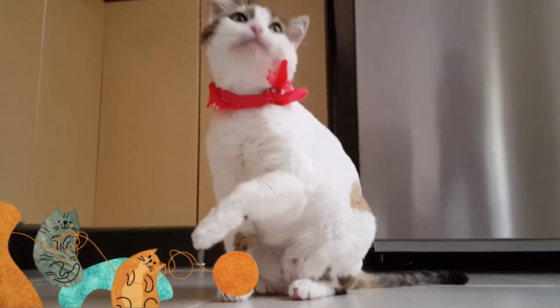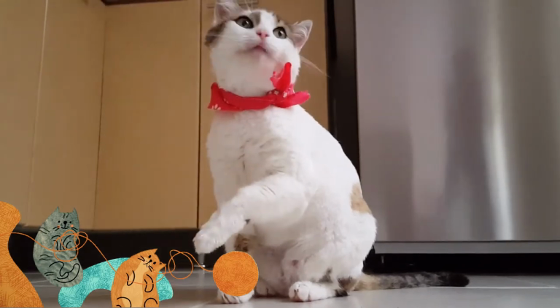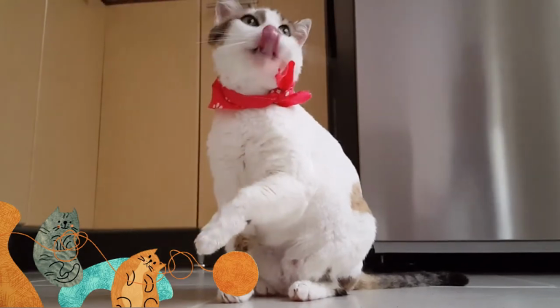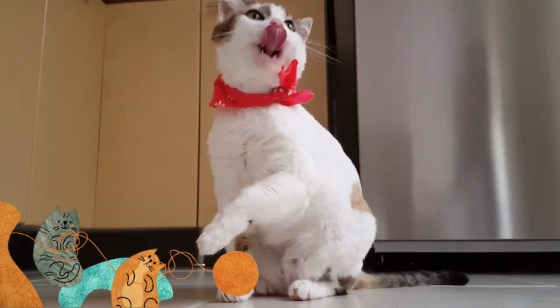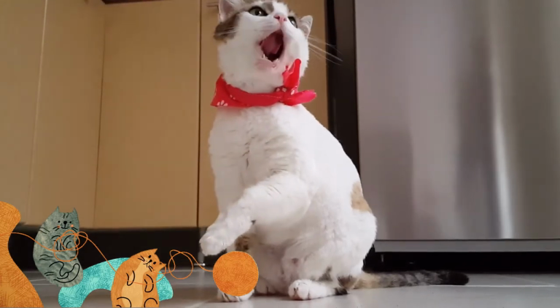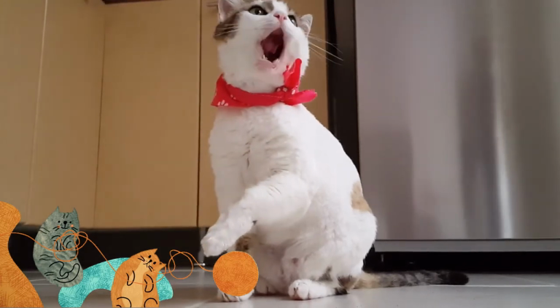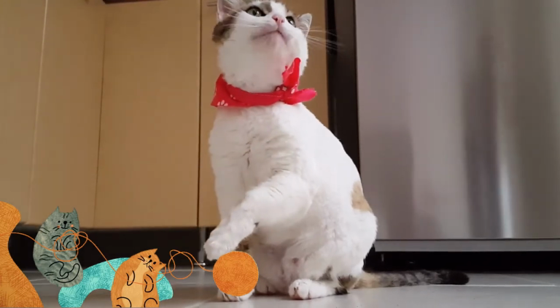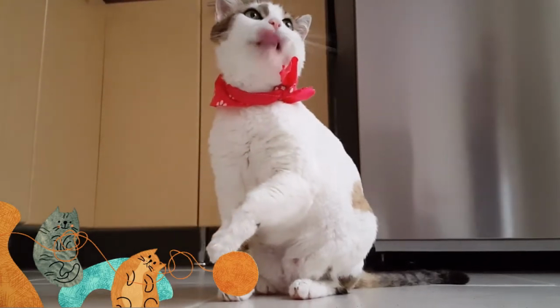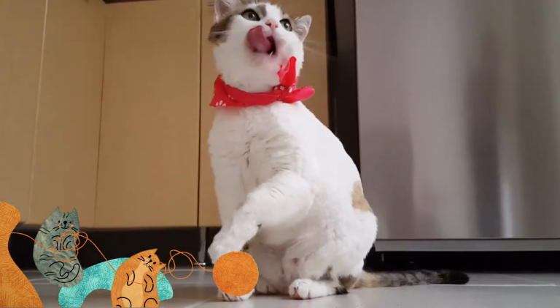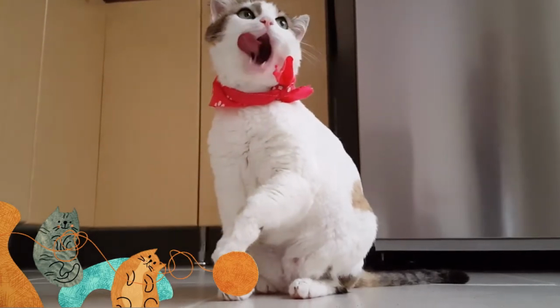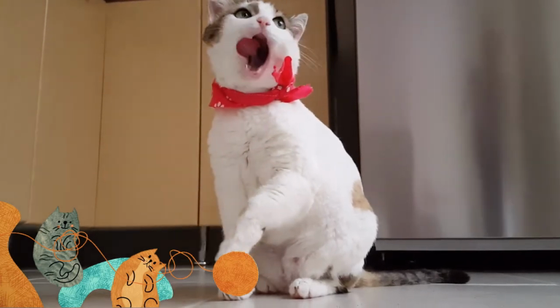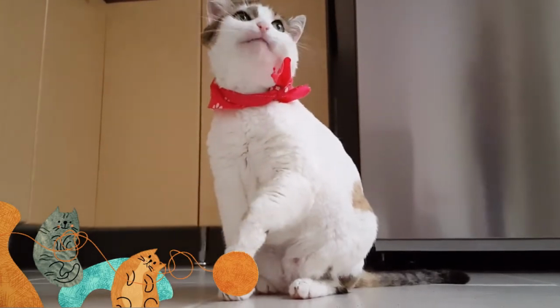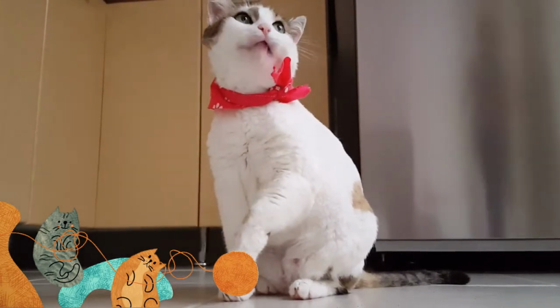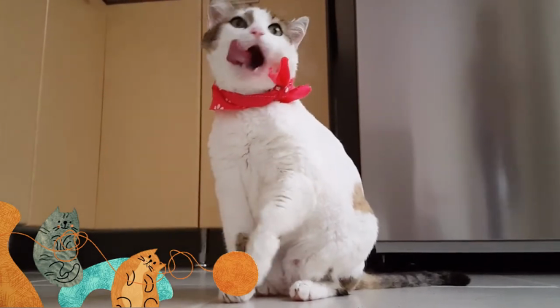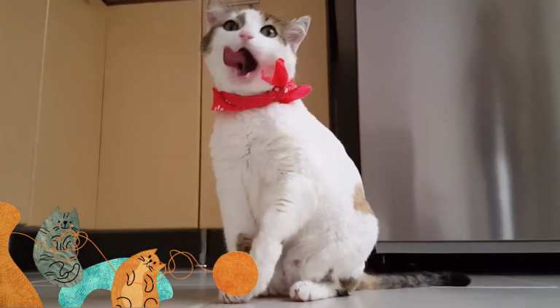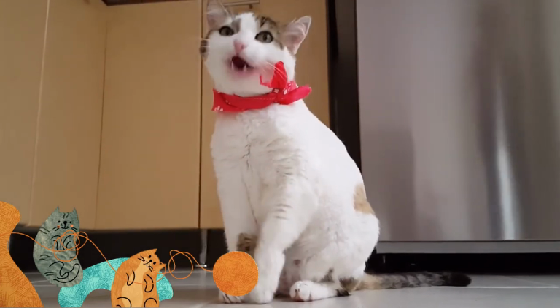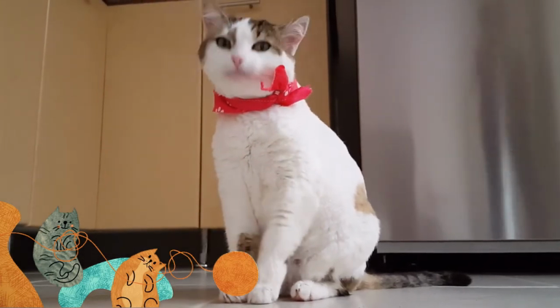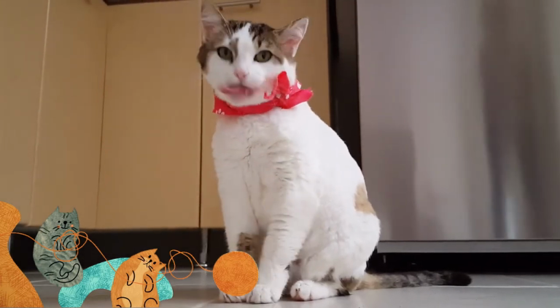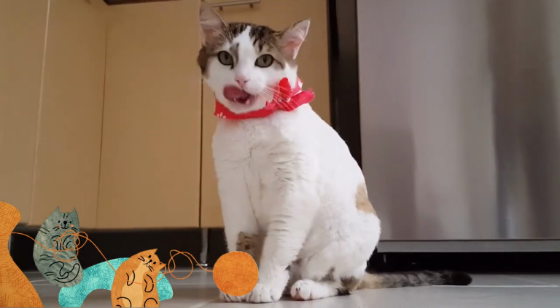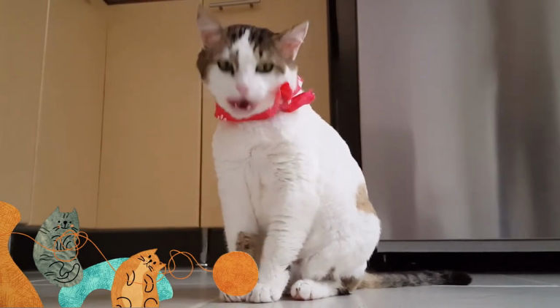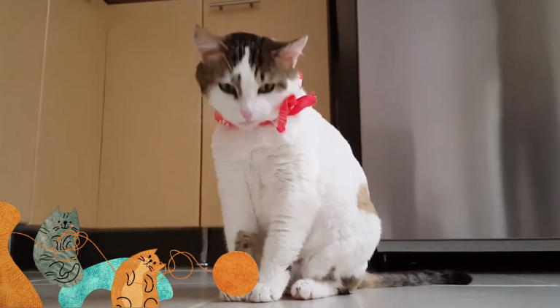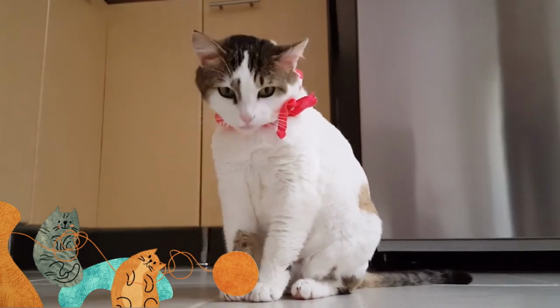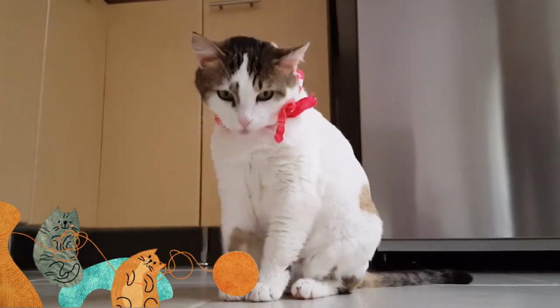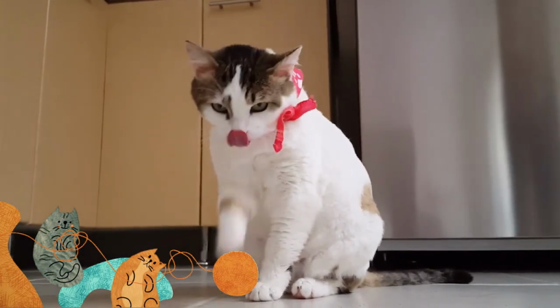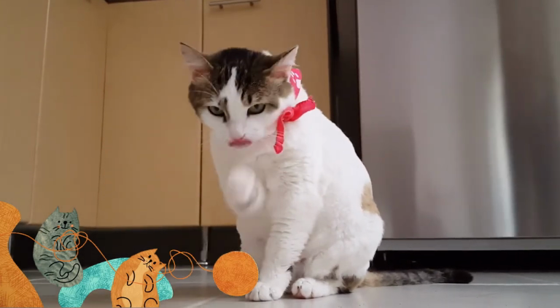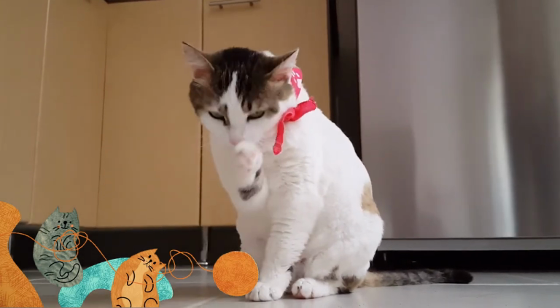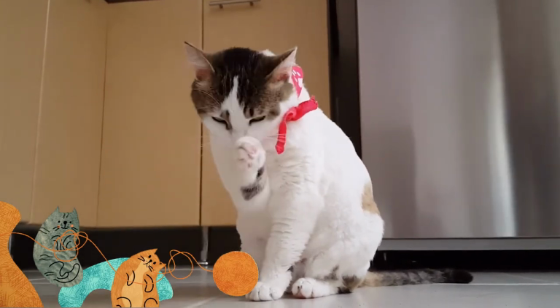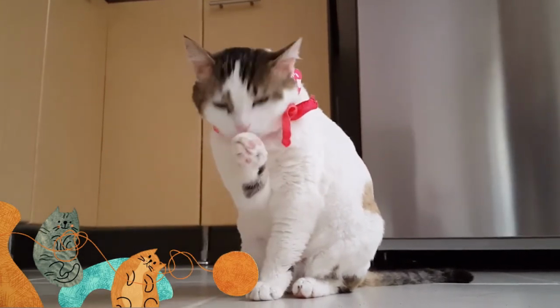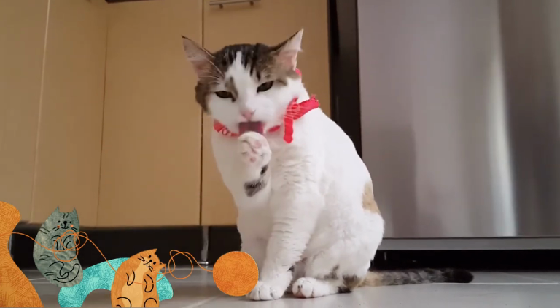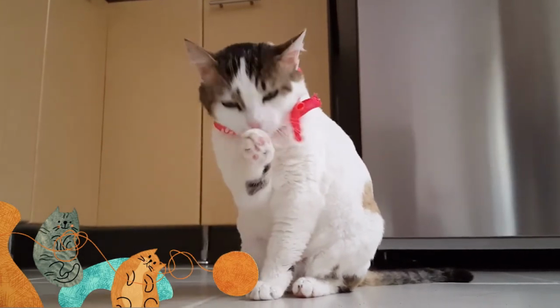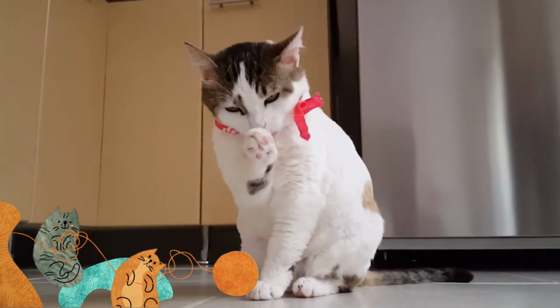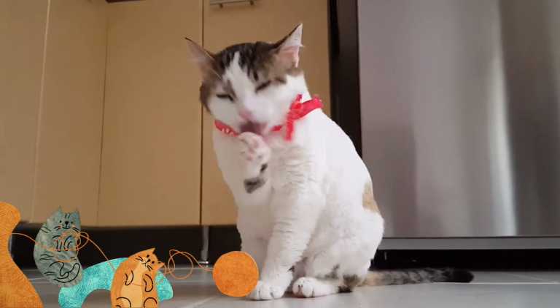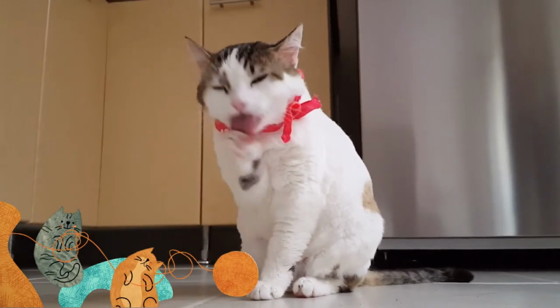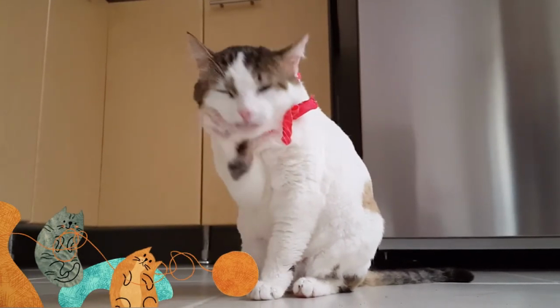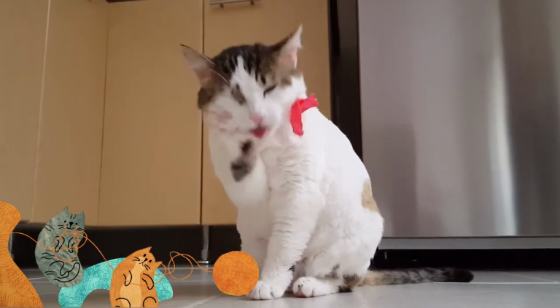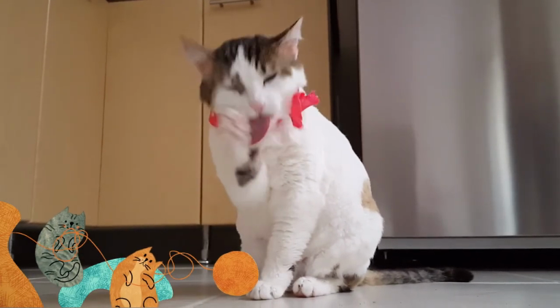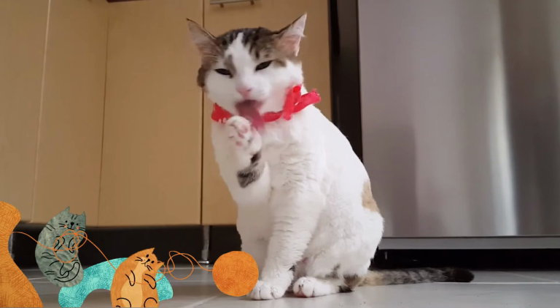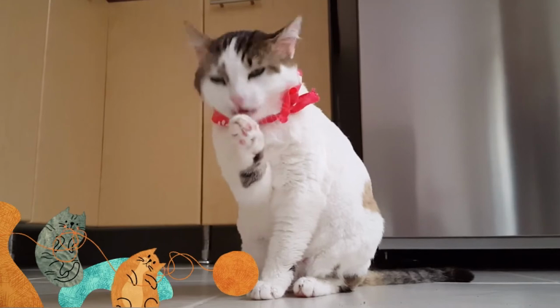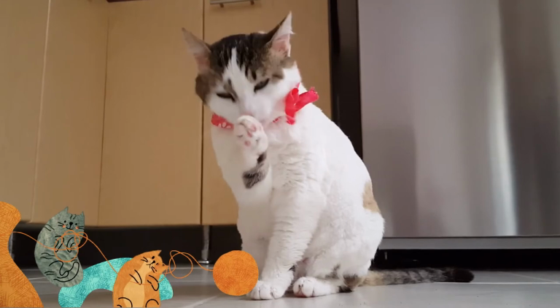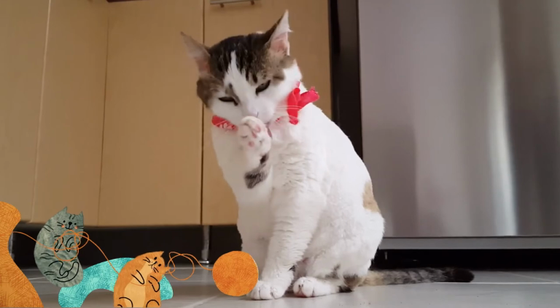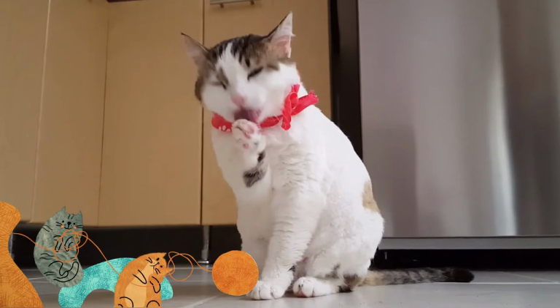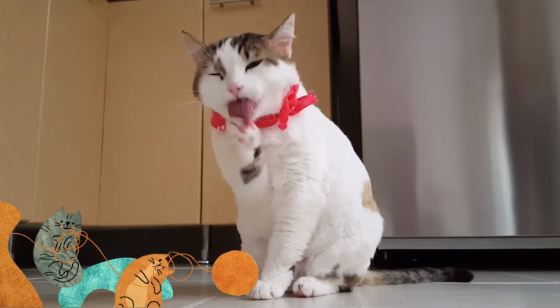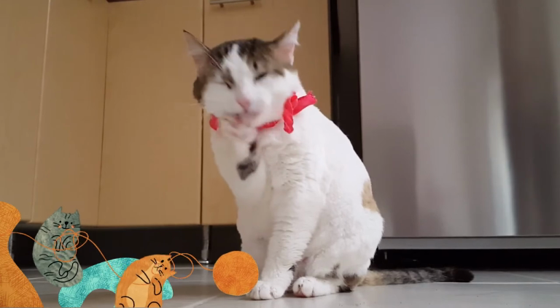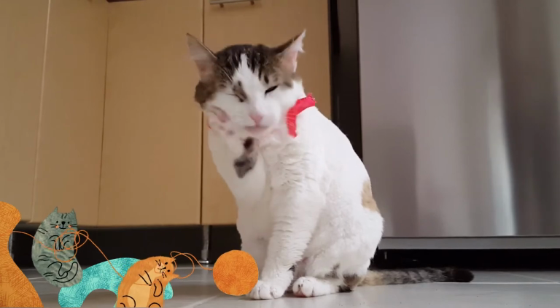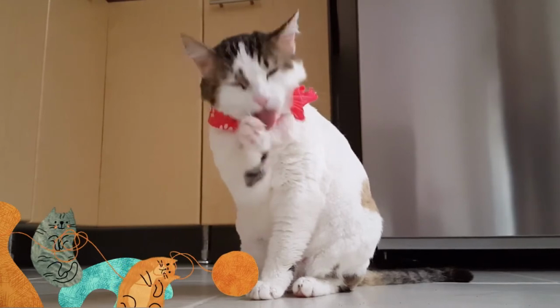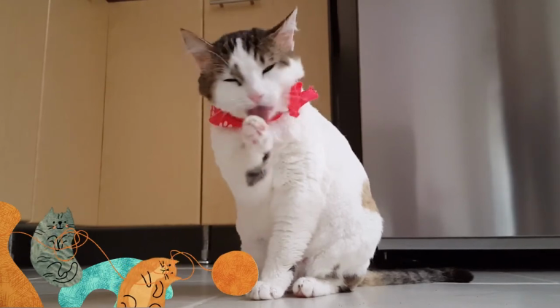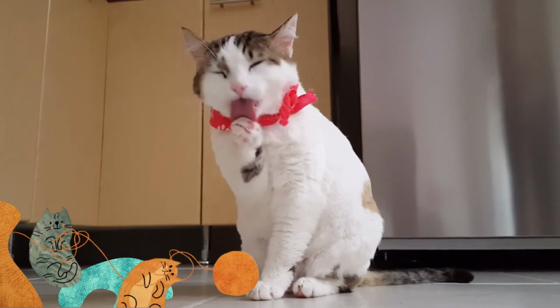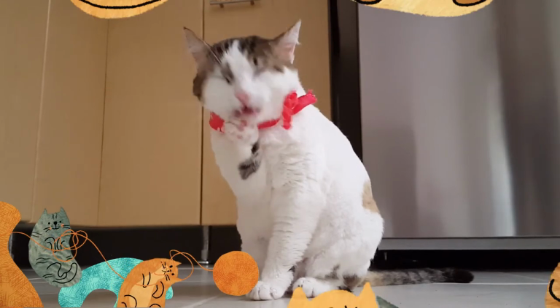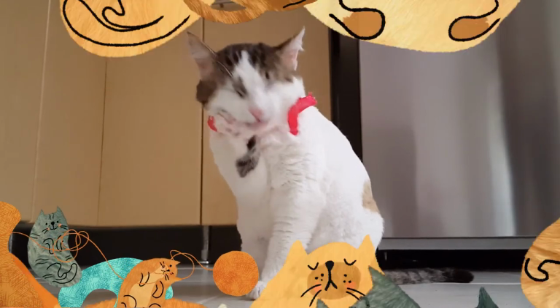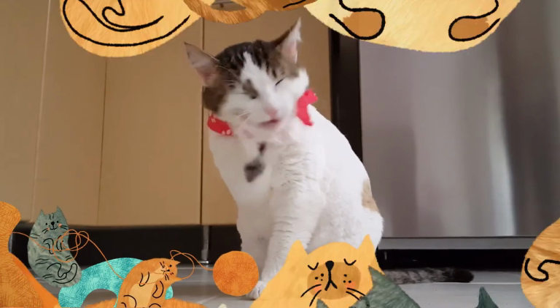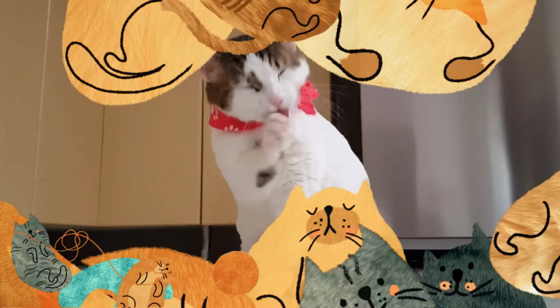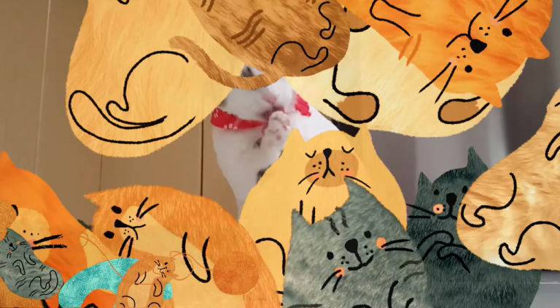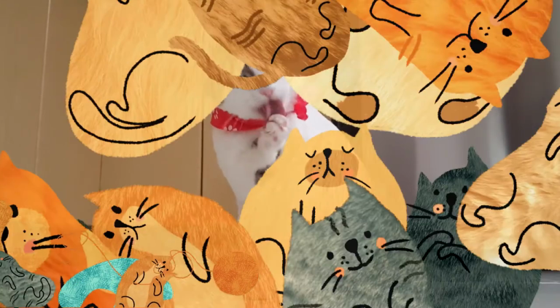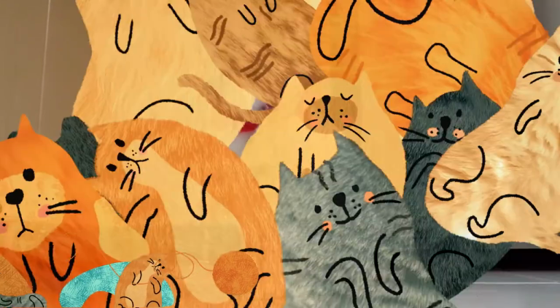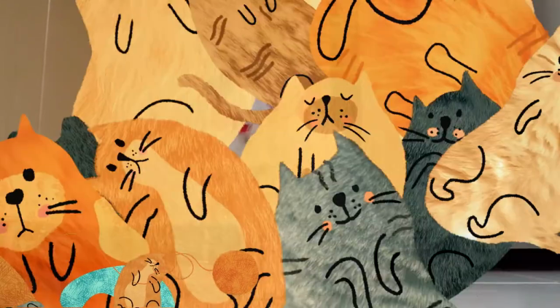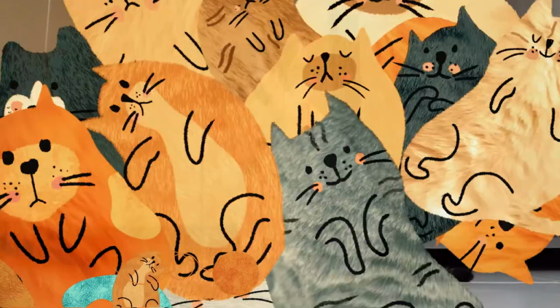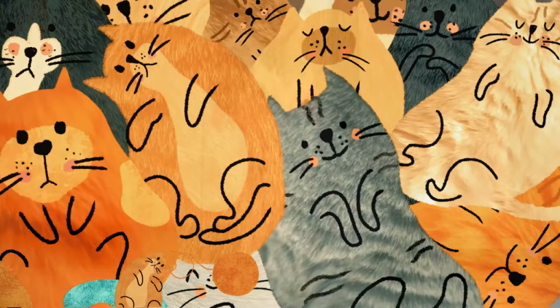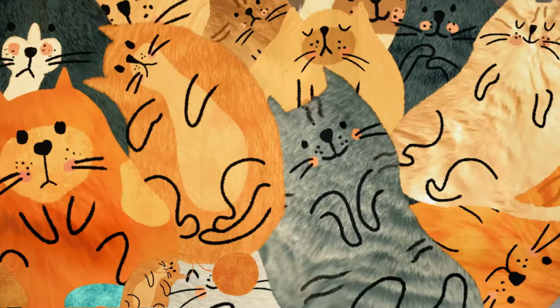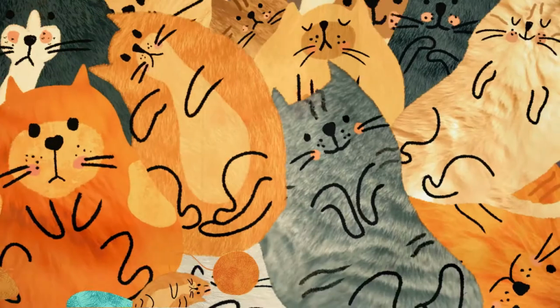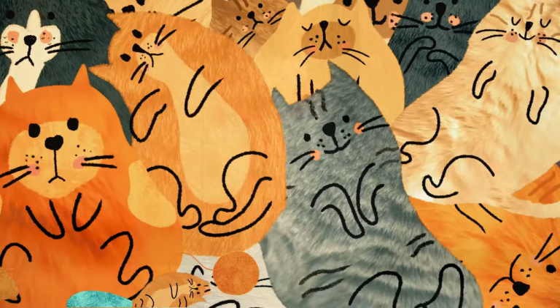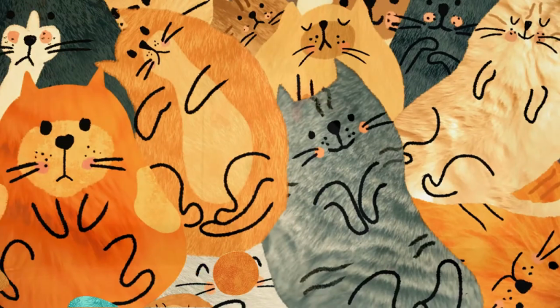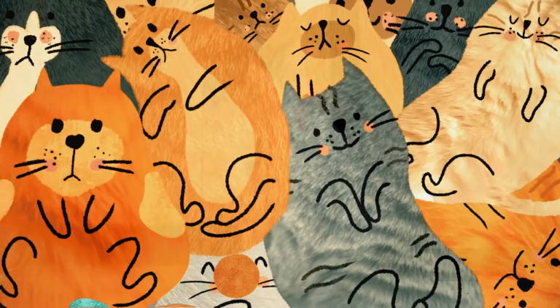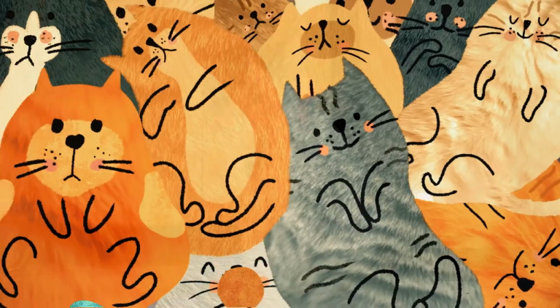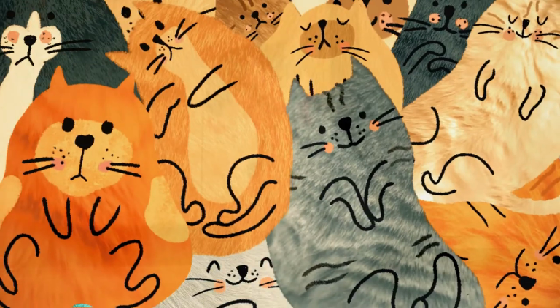Although with that said, beans do actually provide nutritional value for your cats, so in small amounts it could actually be beneficial to your cat.